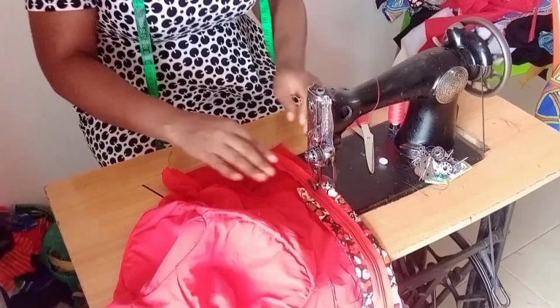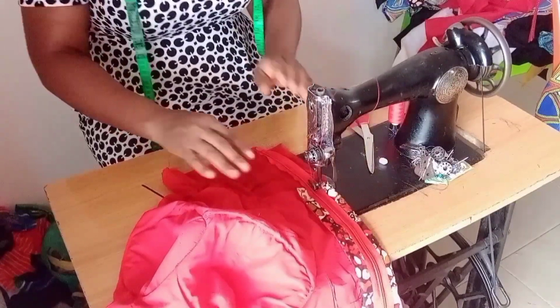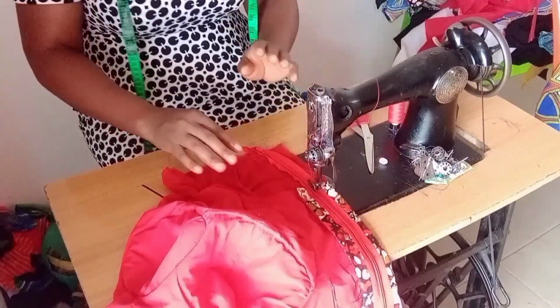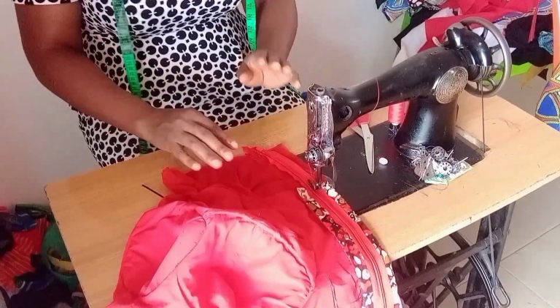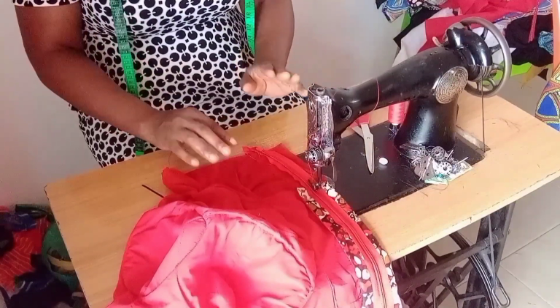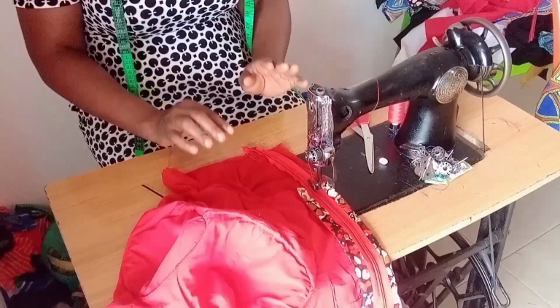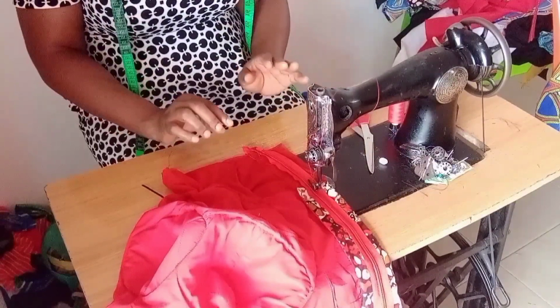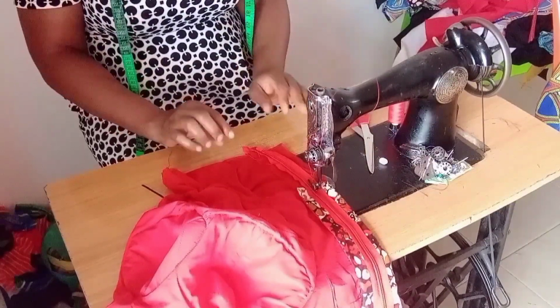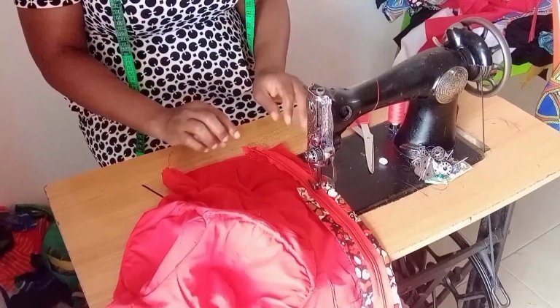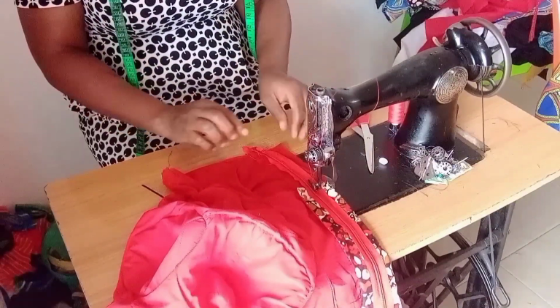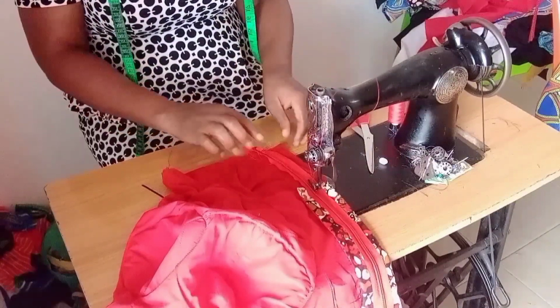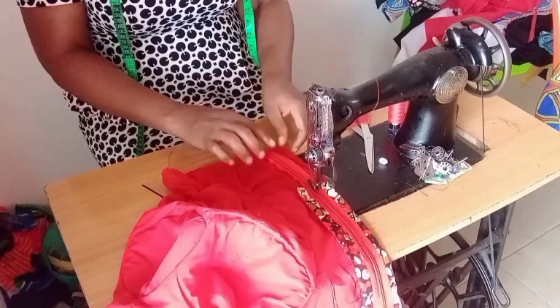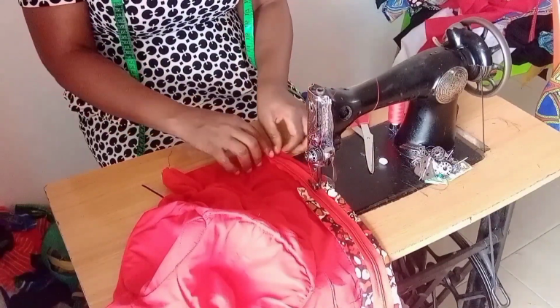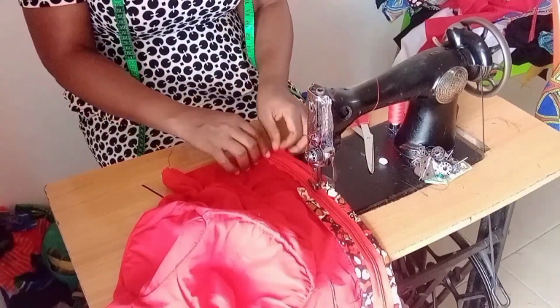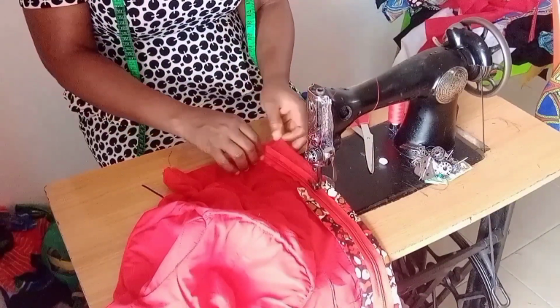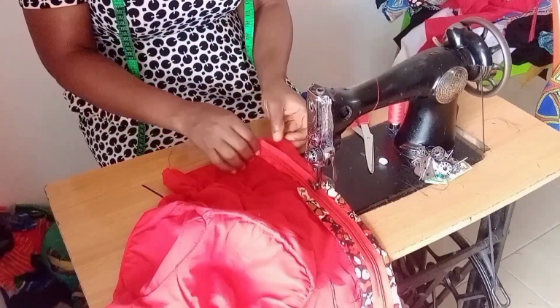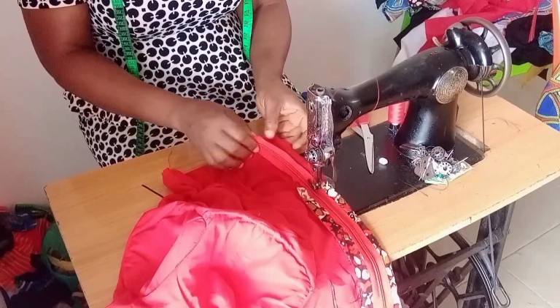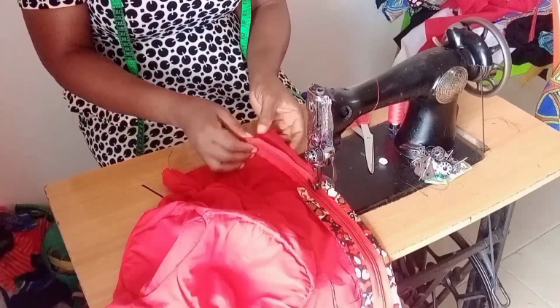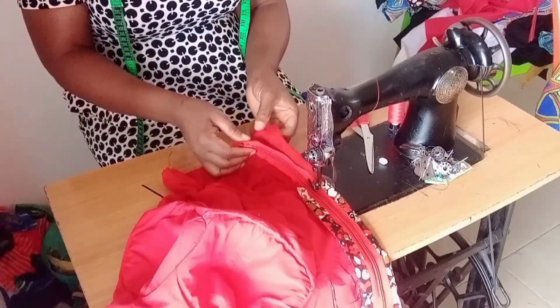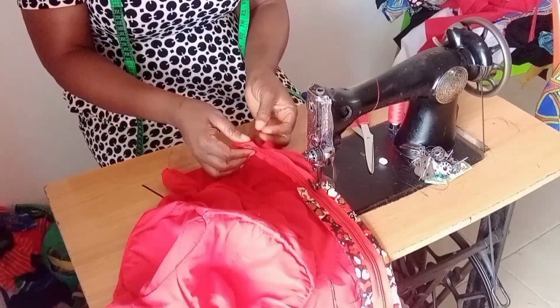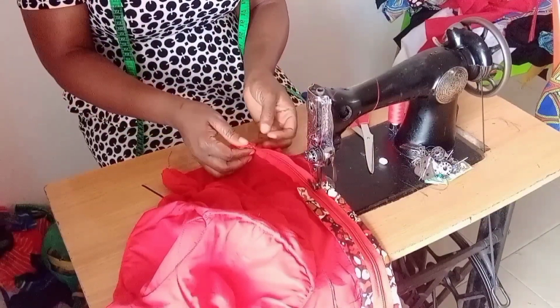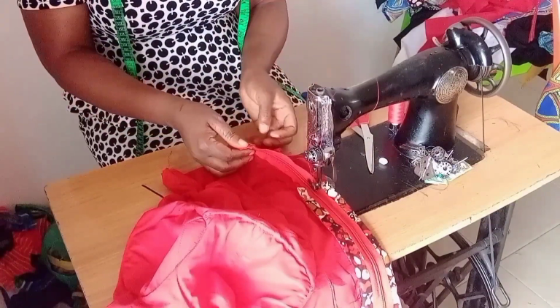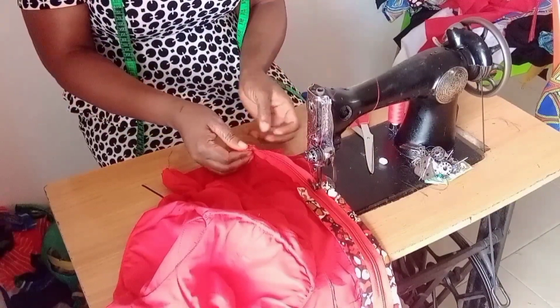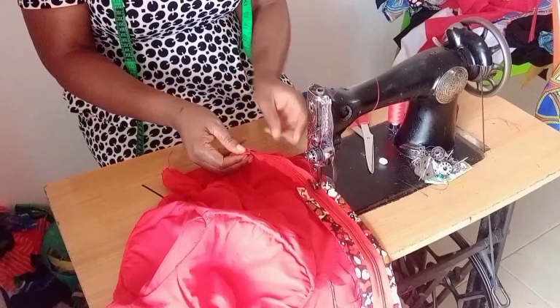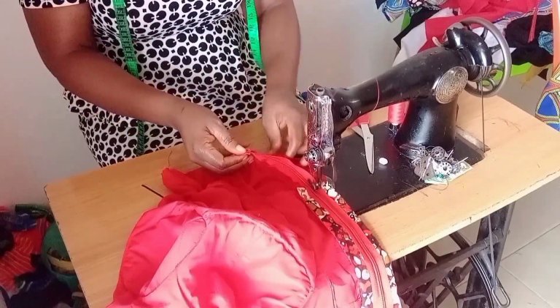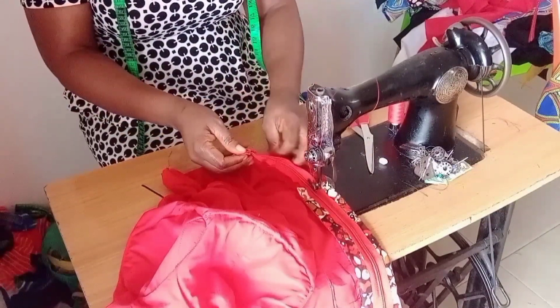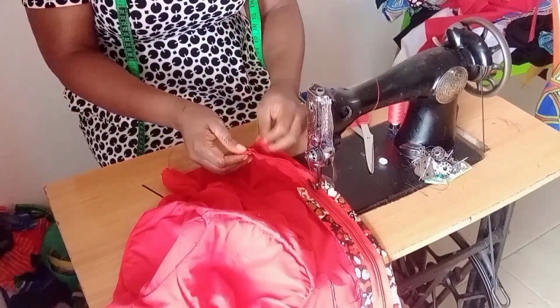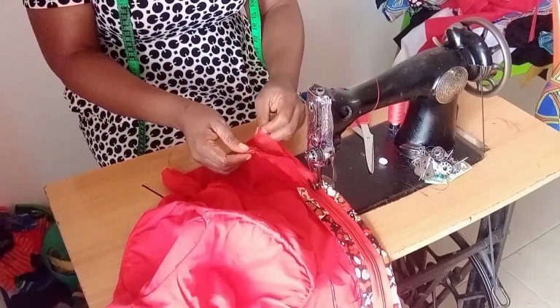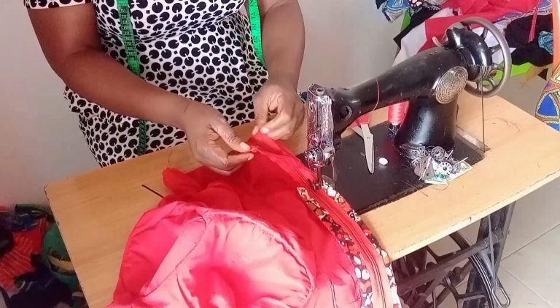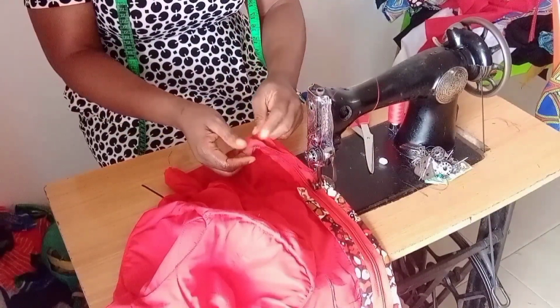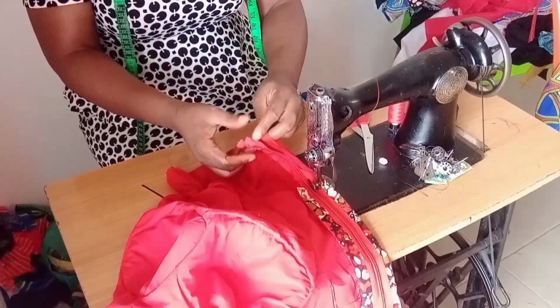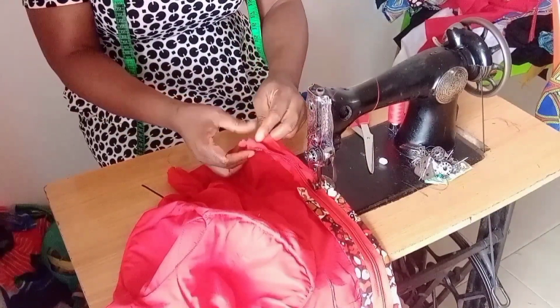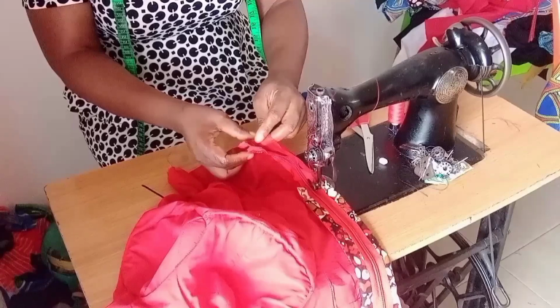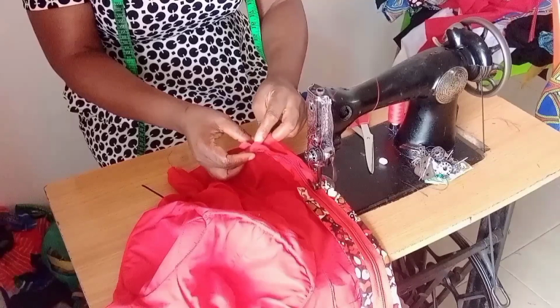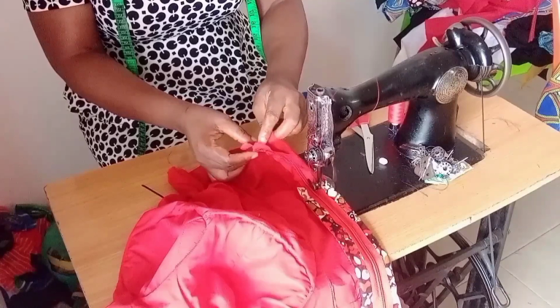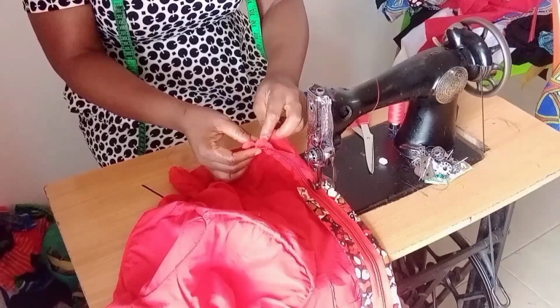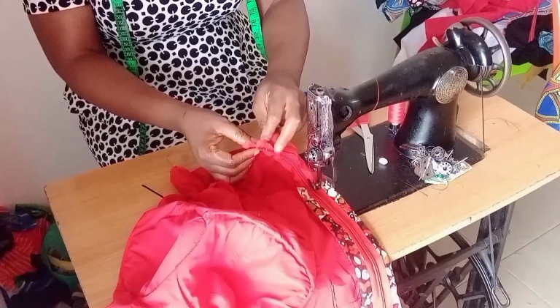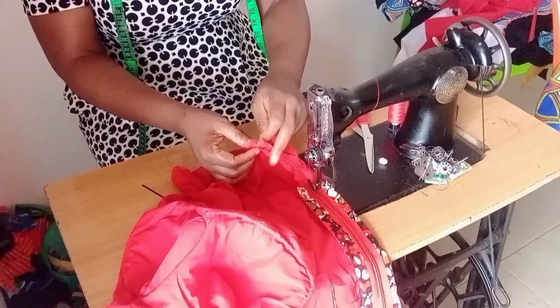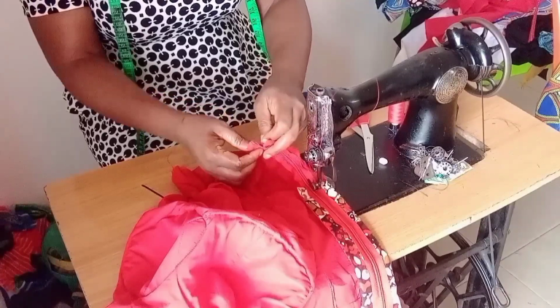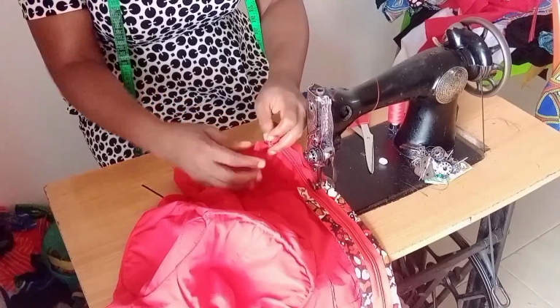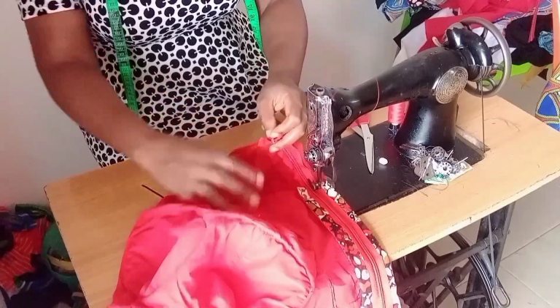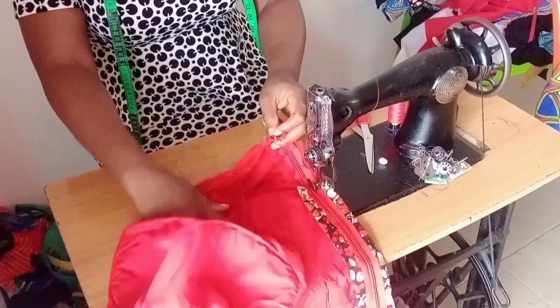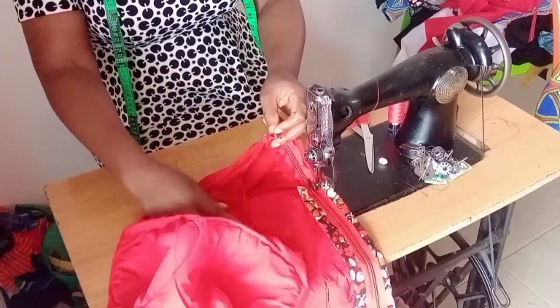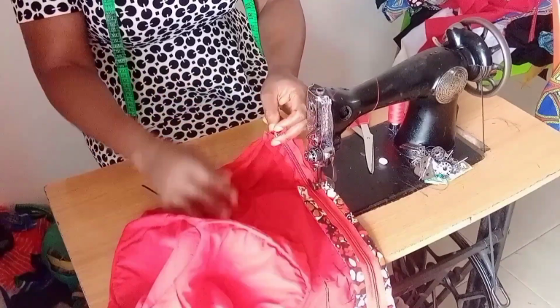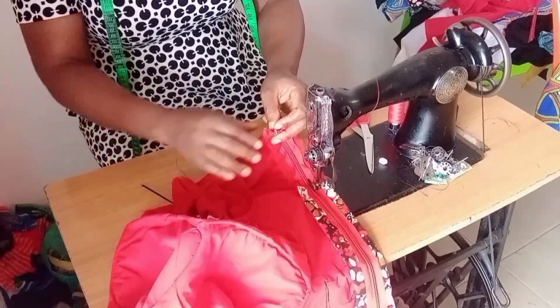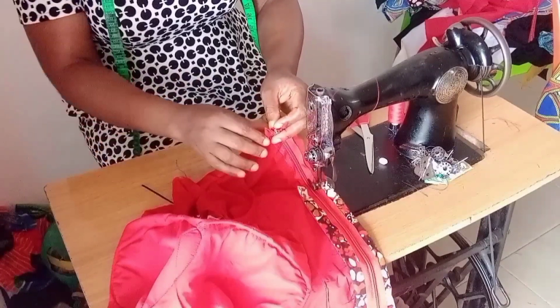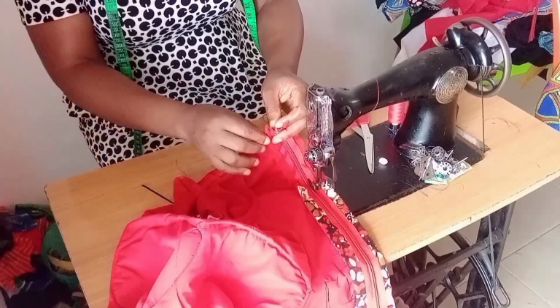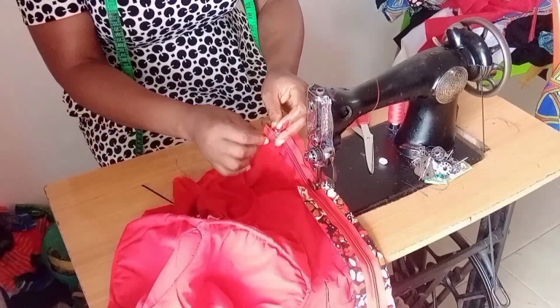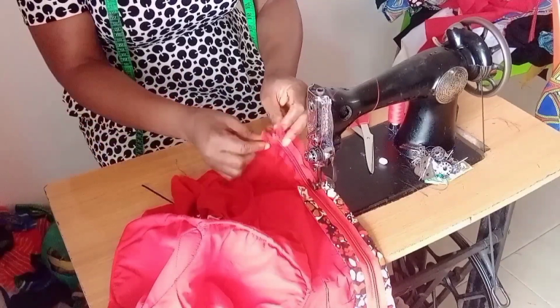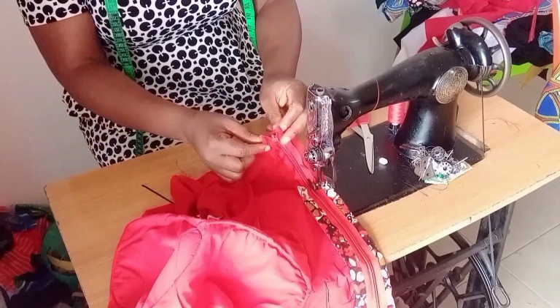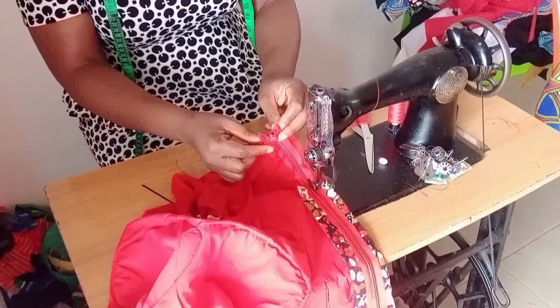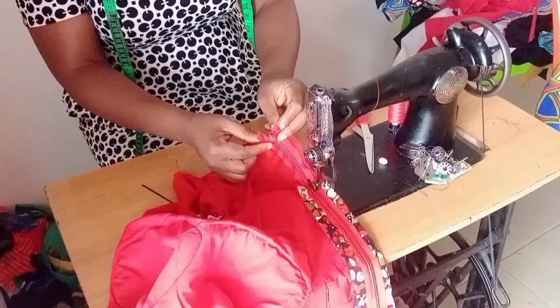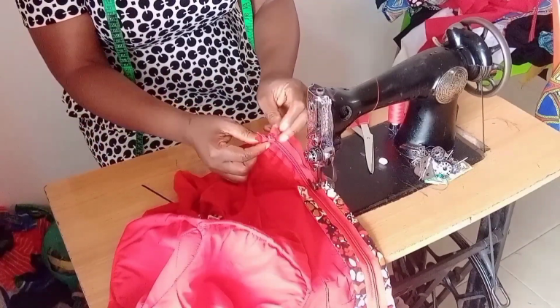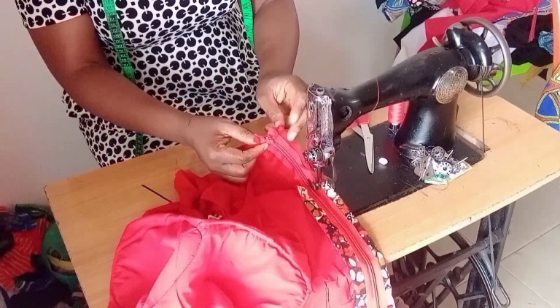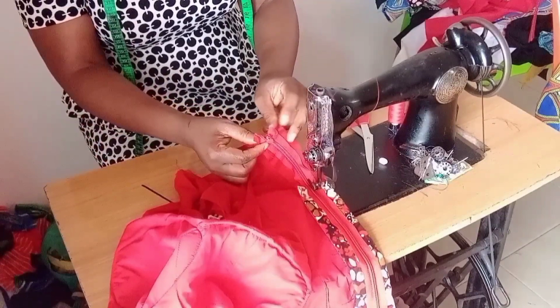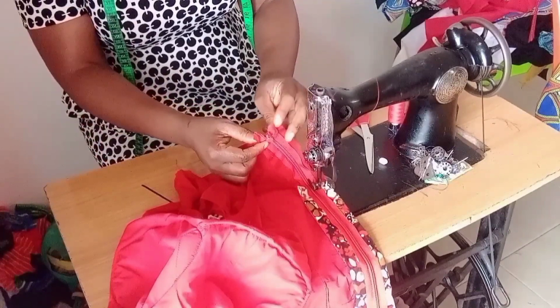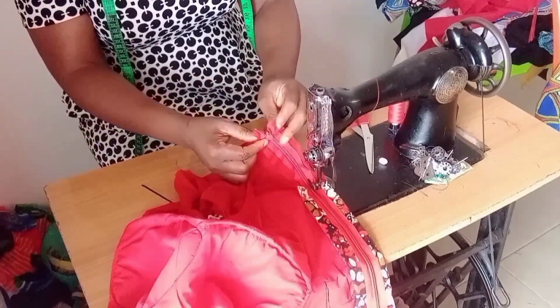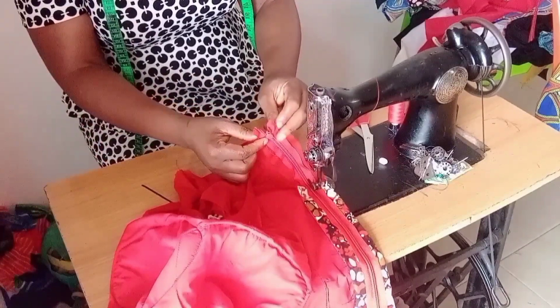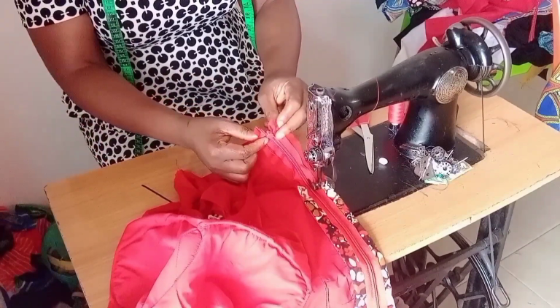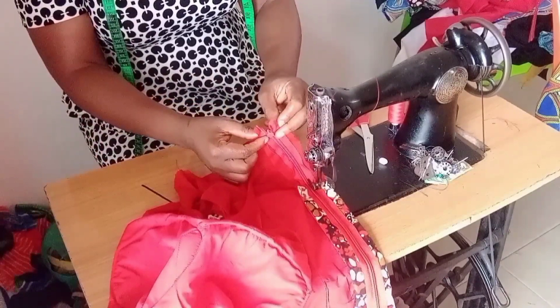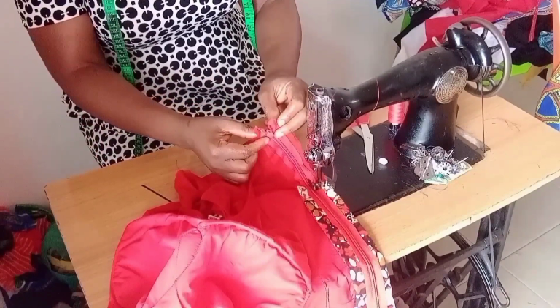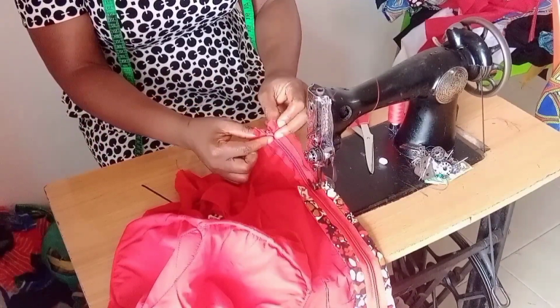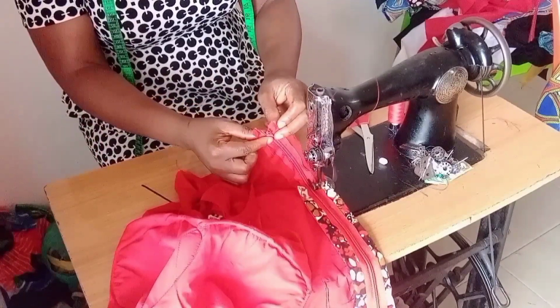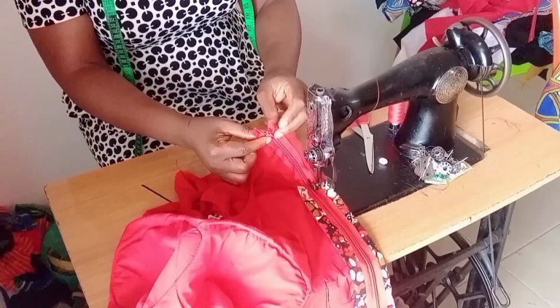When you pass the half length line, the next place to check is the yoke line - make sure they are equal. As you're going, you keep checking. Immediately you pass your yoke line, the next place to check is the neckline at the upper part - make sure they are equal also. Check your allowance and the line.